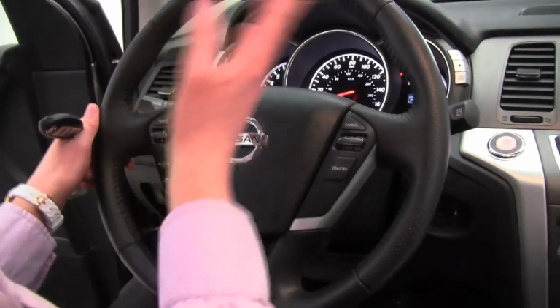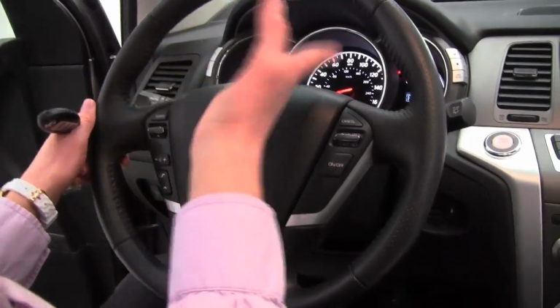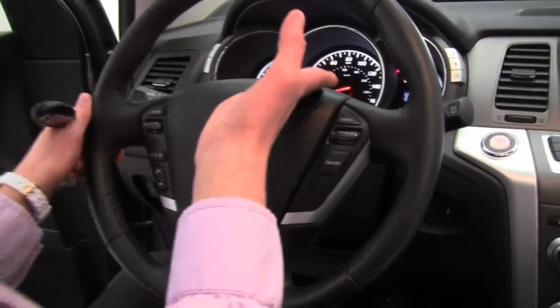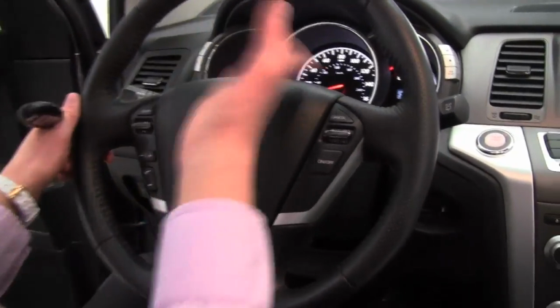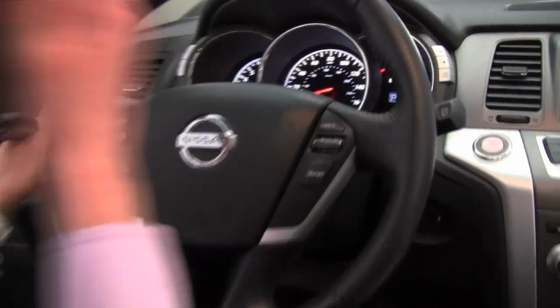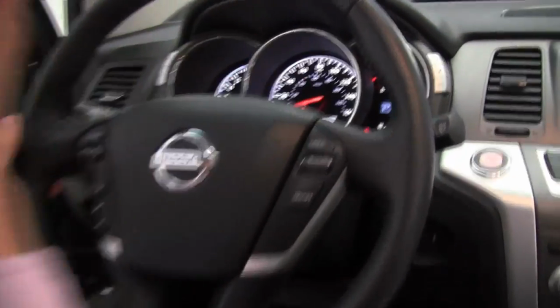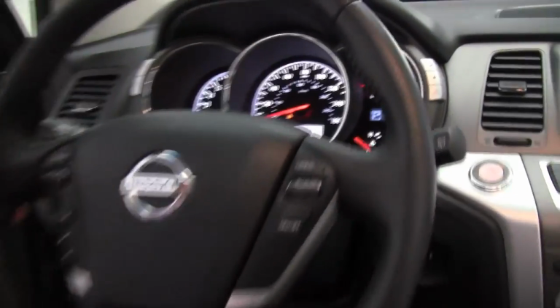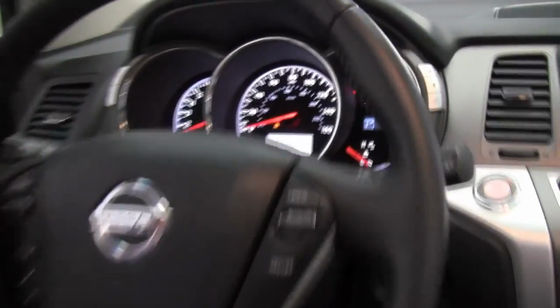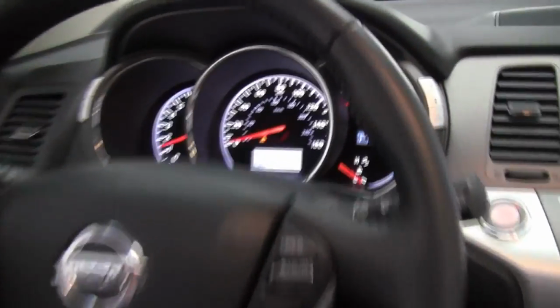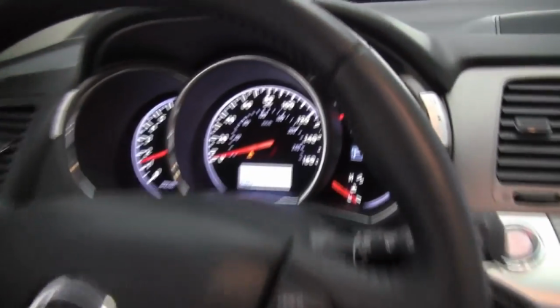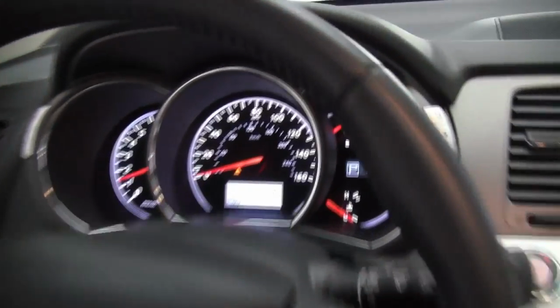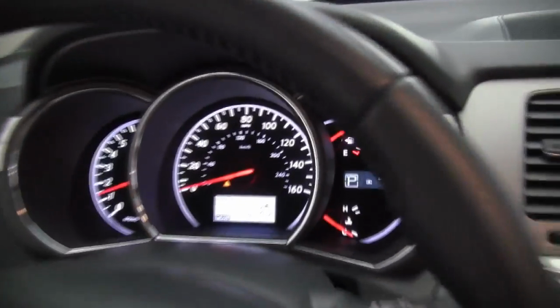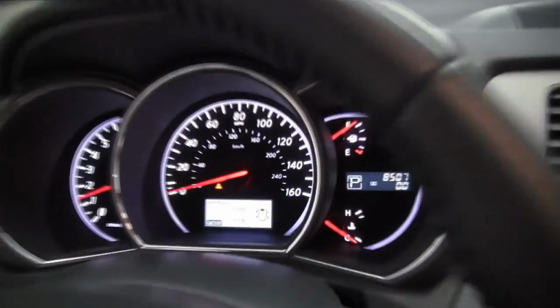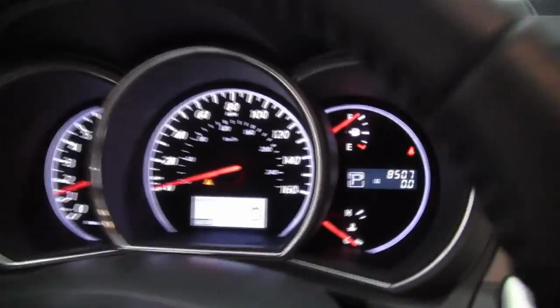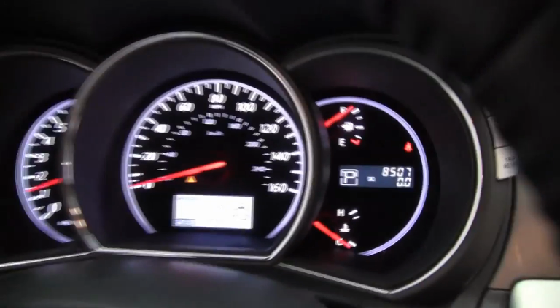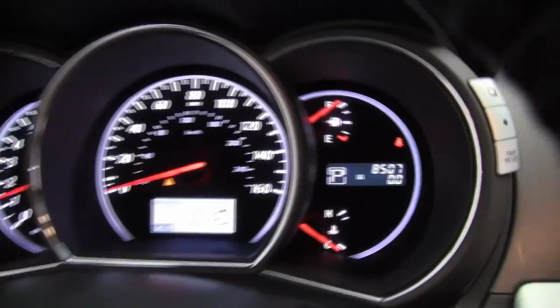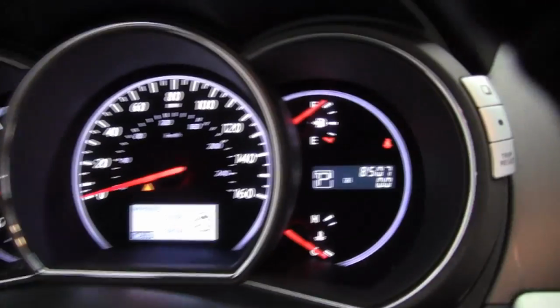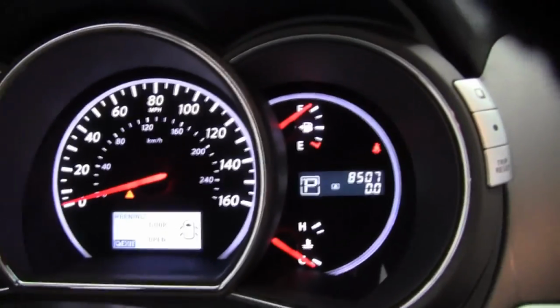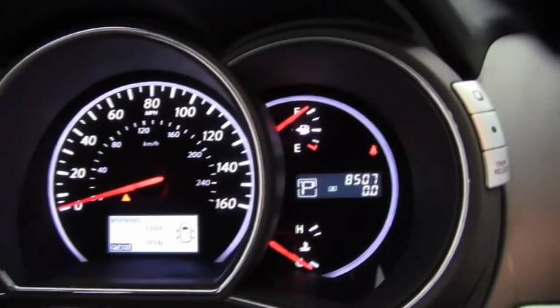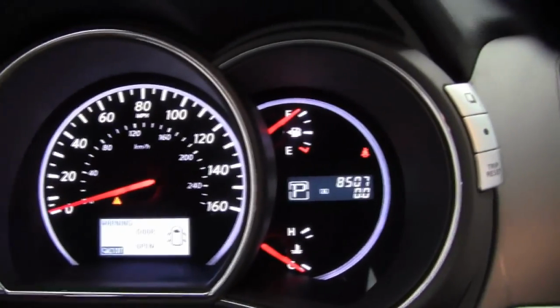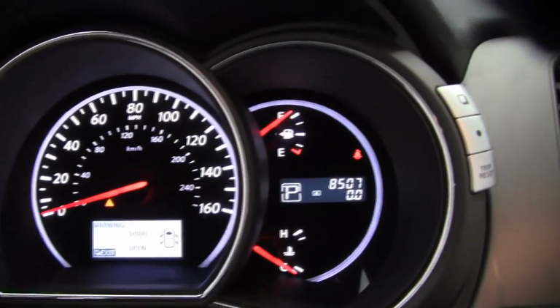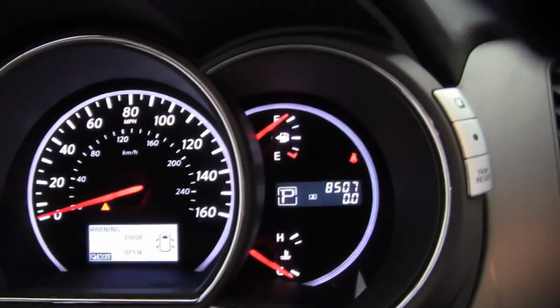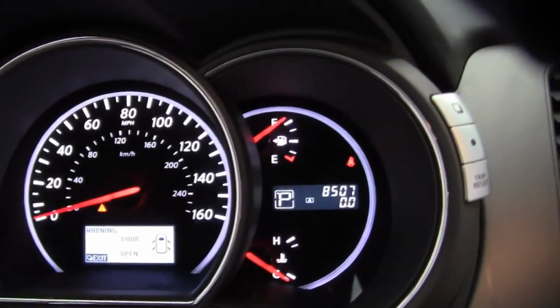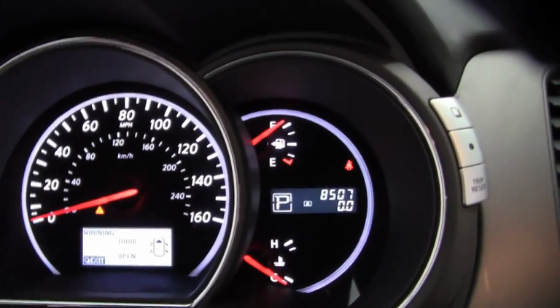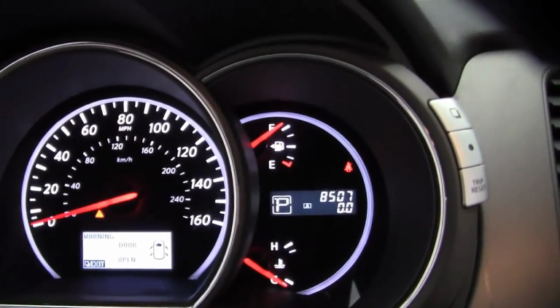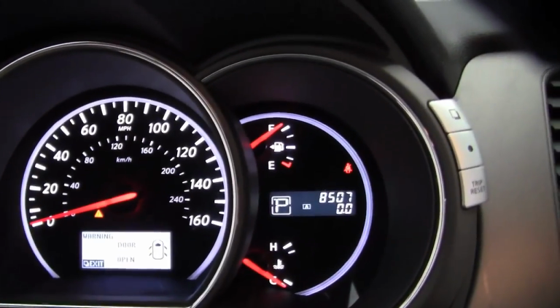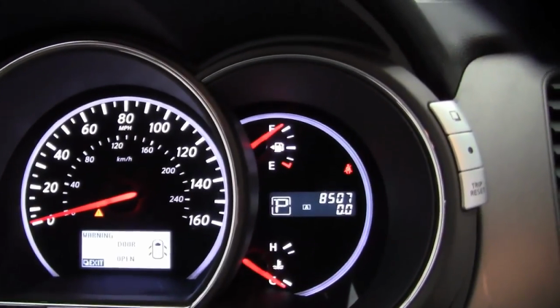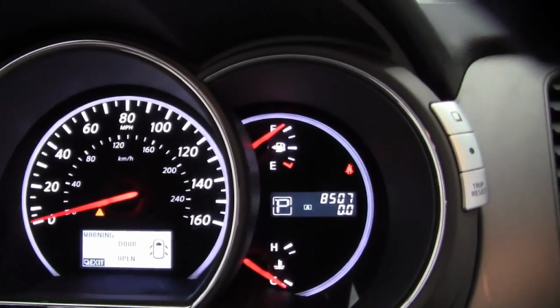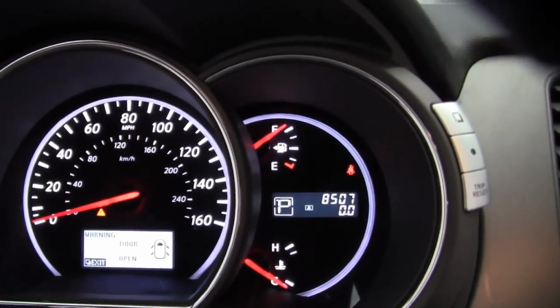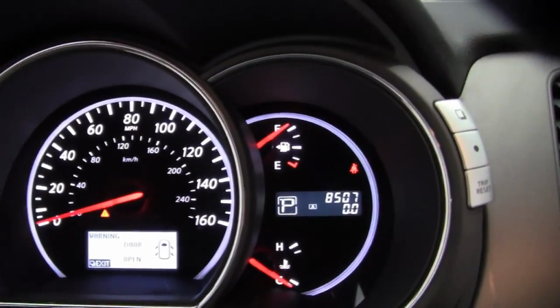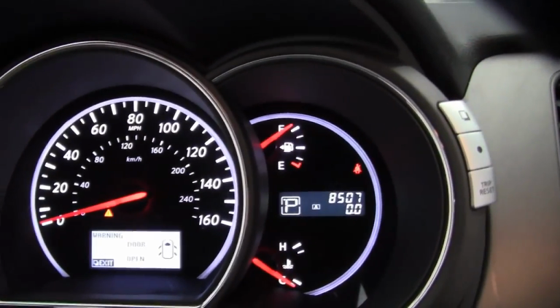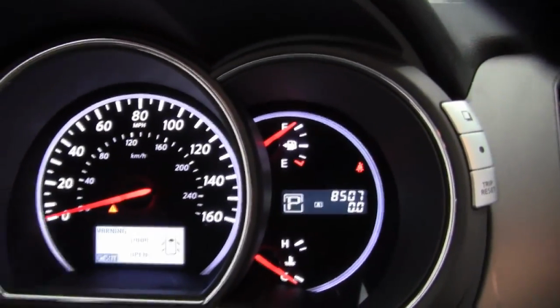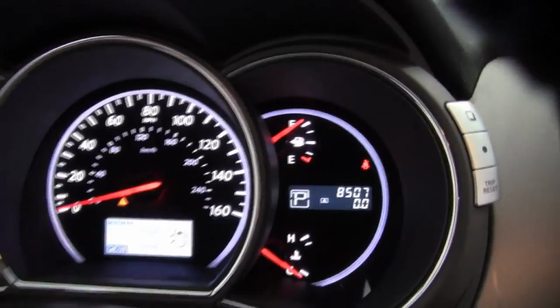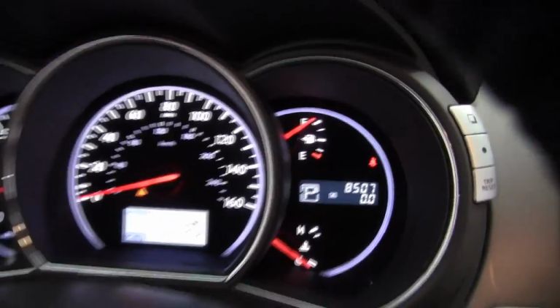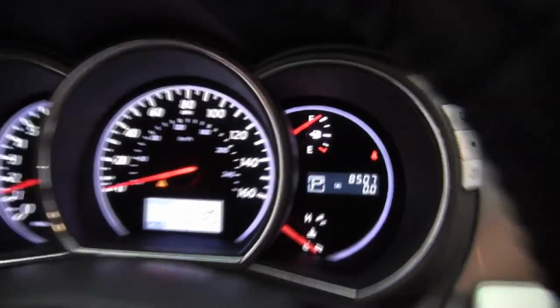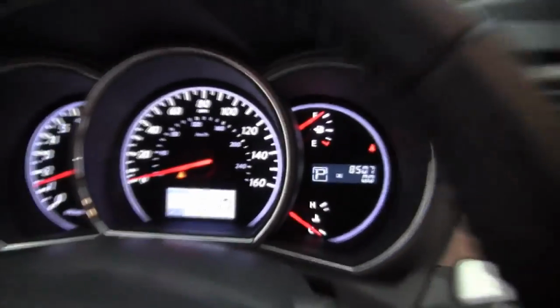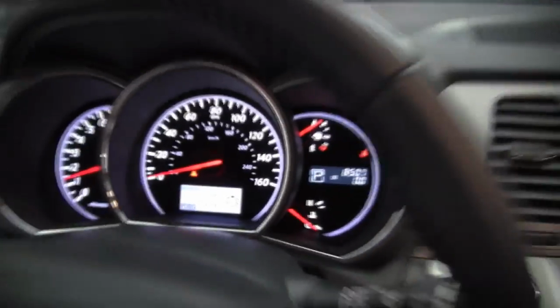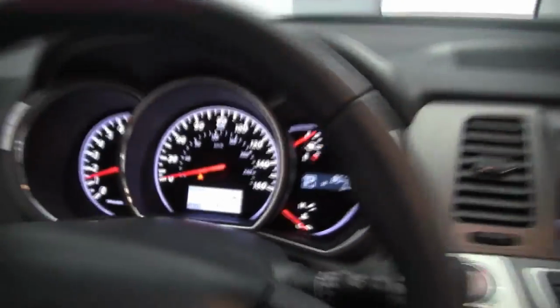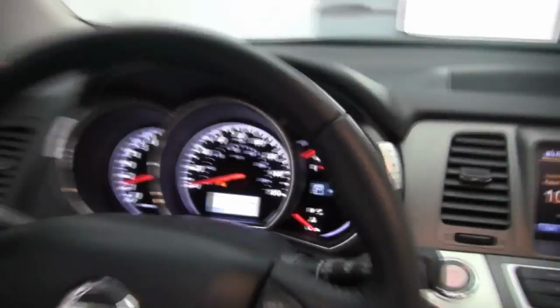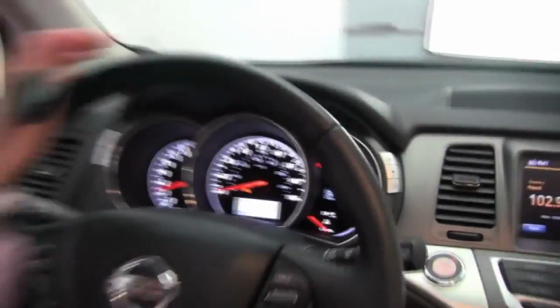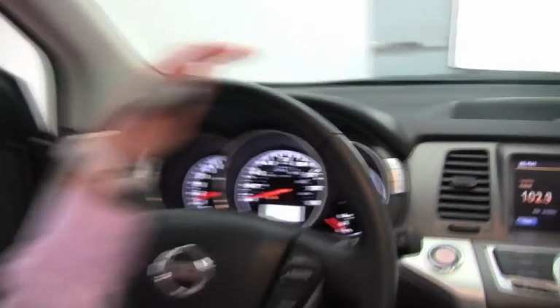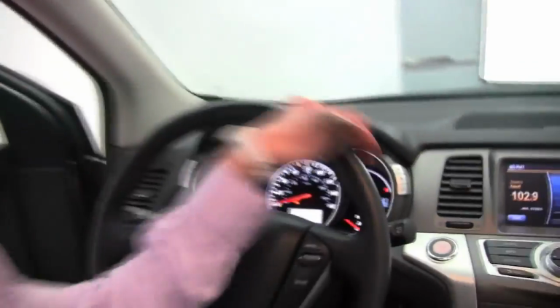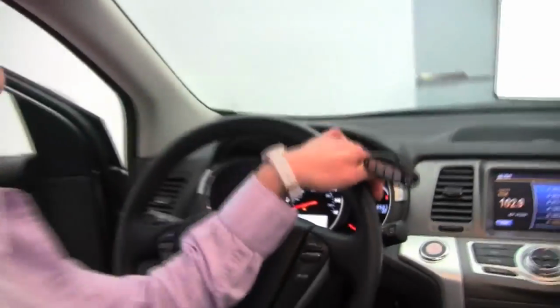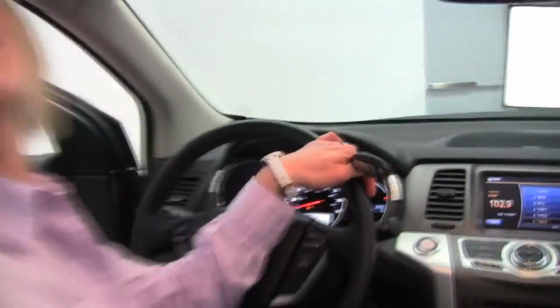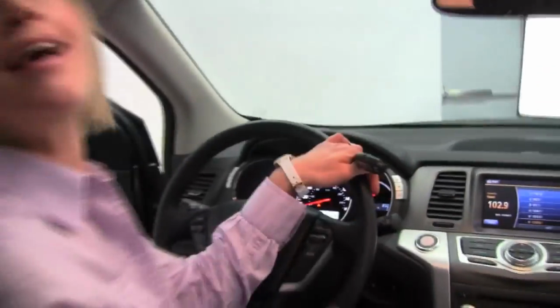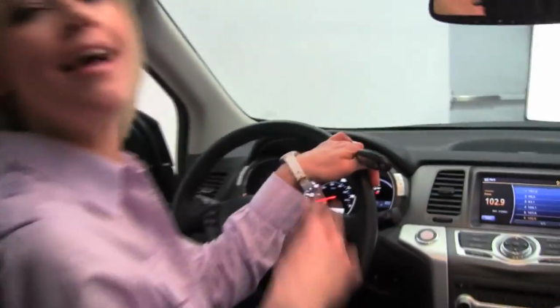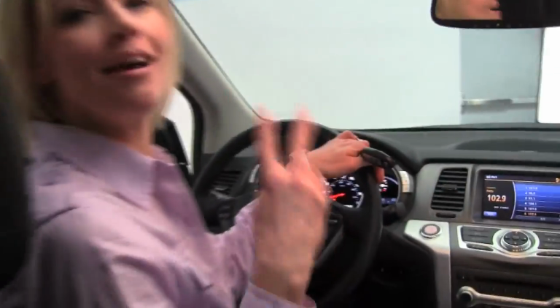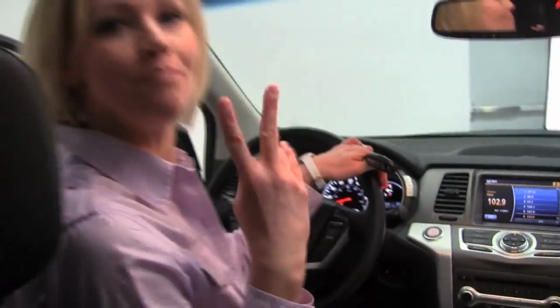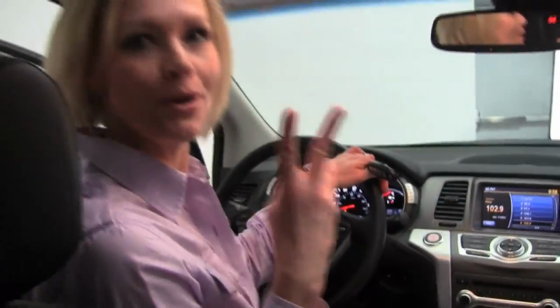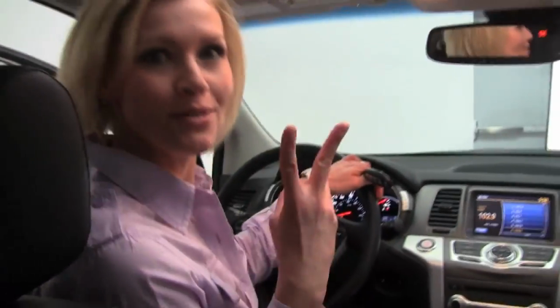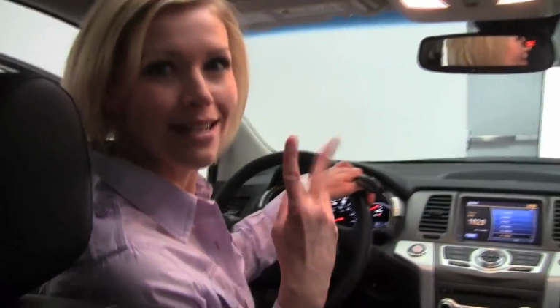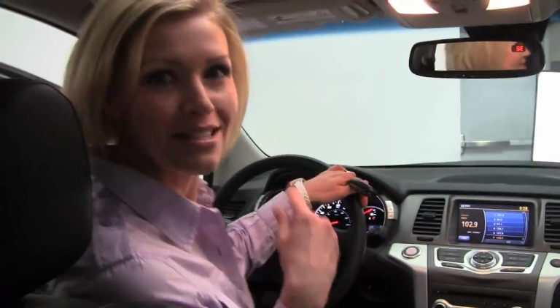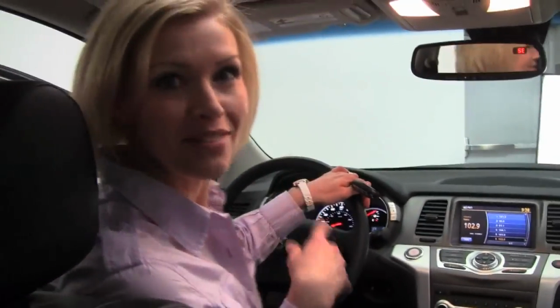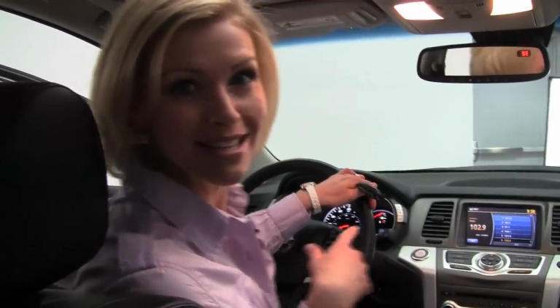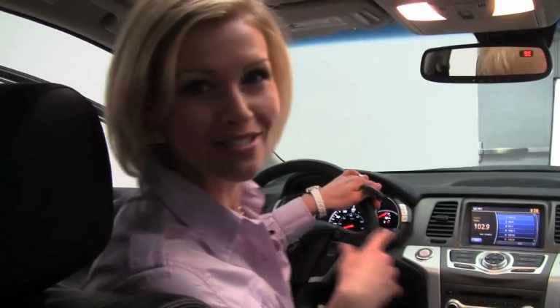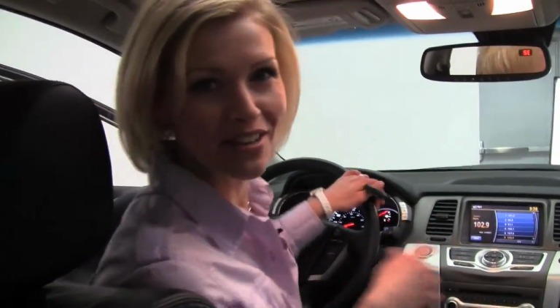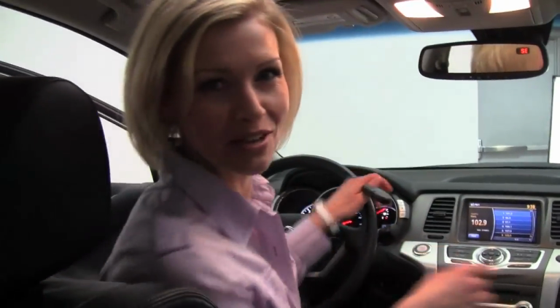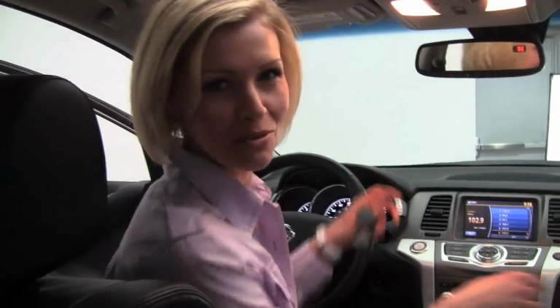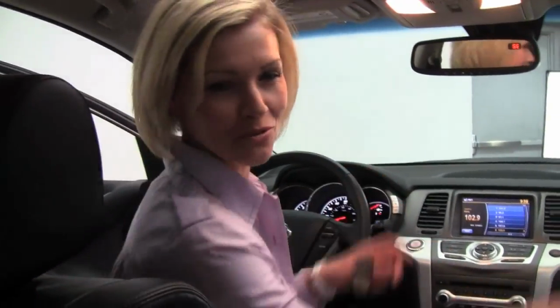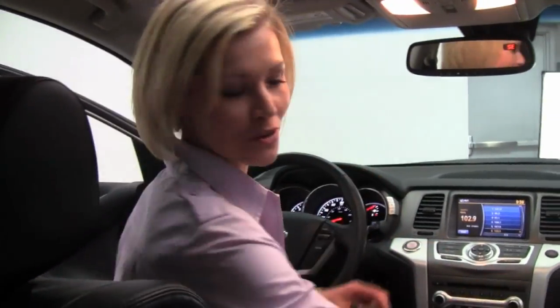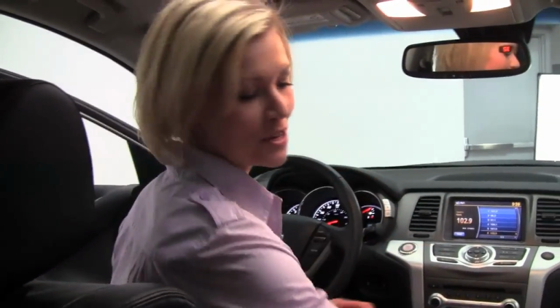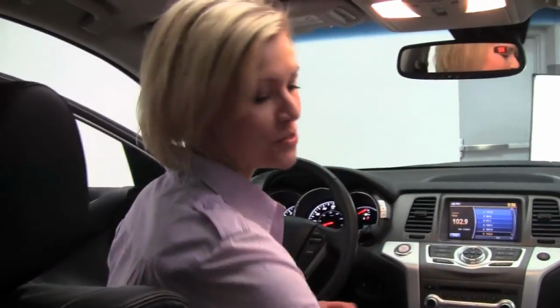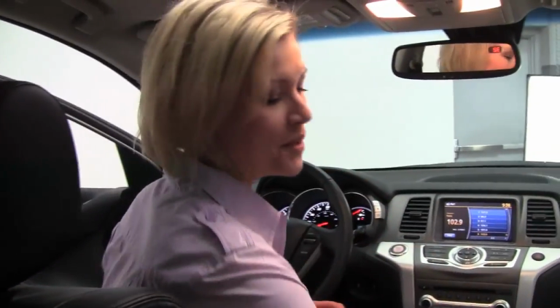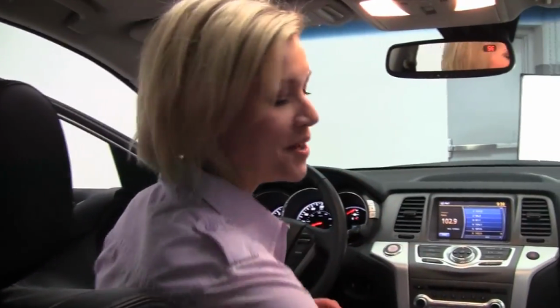Check it out — this vehicle has 8,507 miles on it, and both sets of keys are available for you as well.